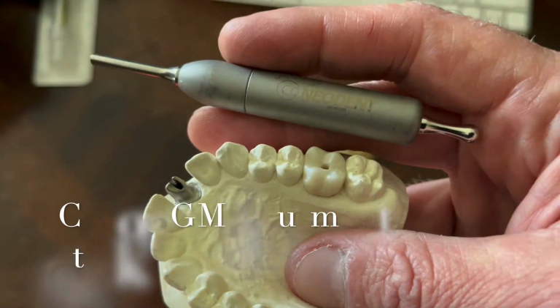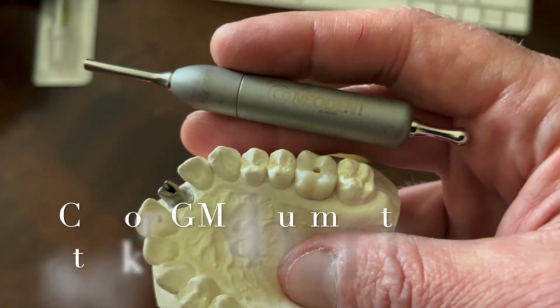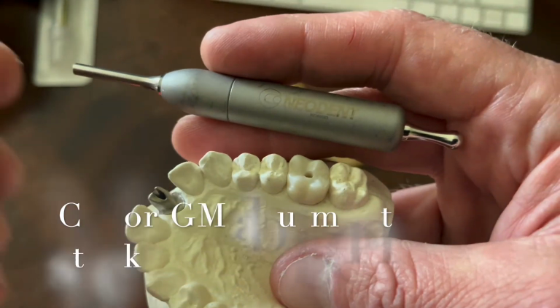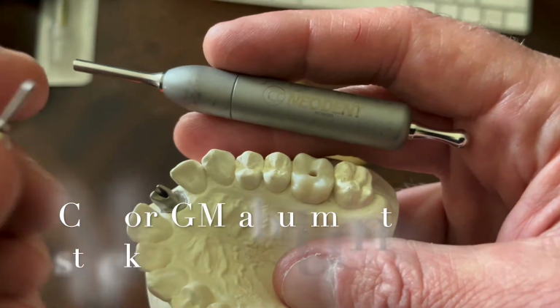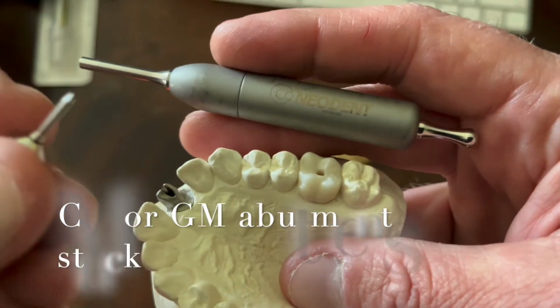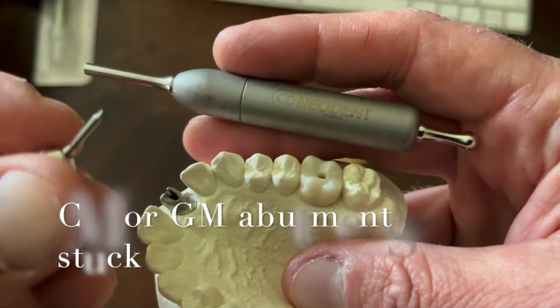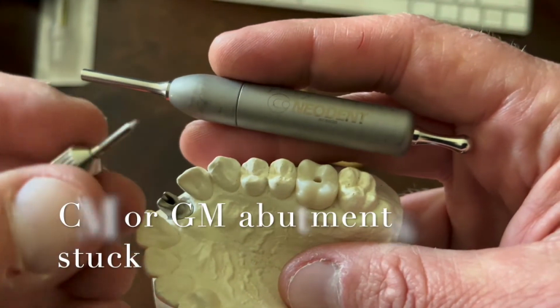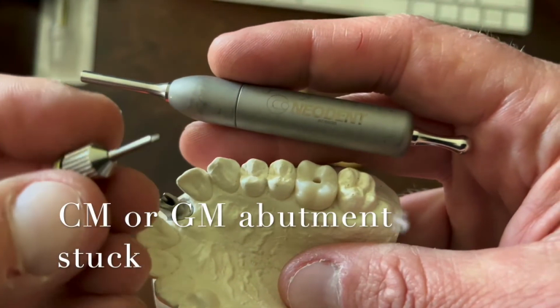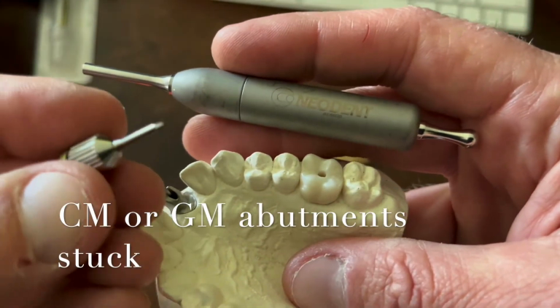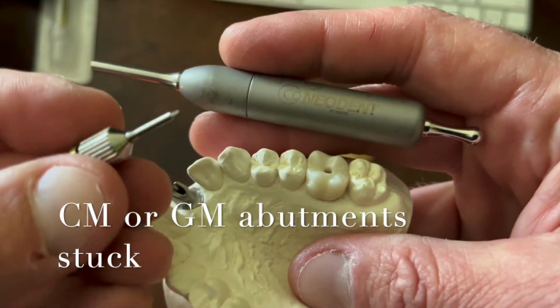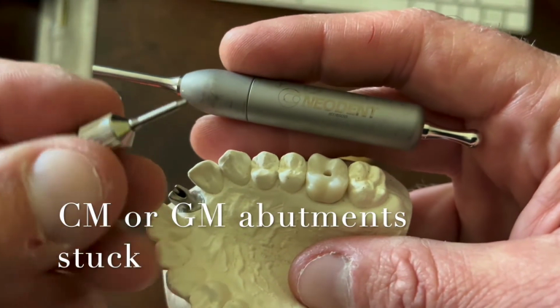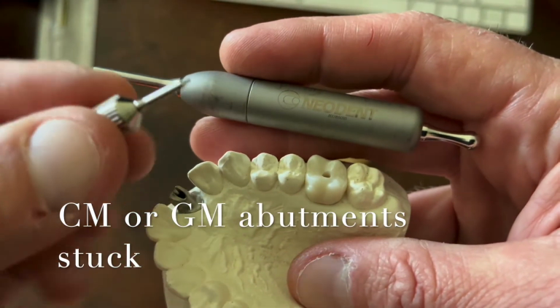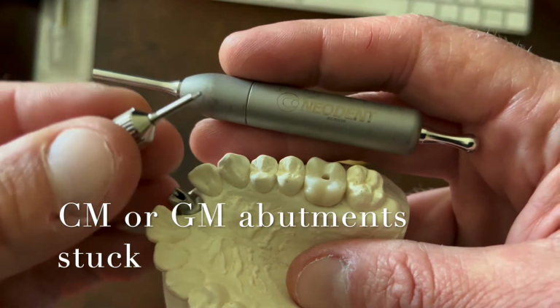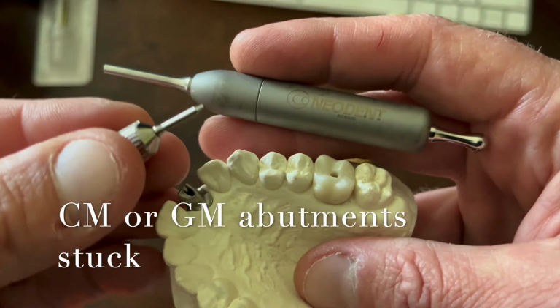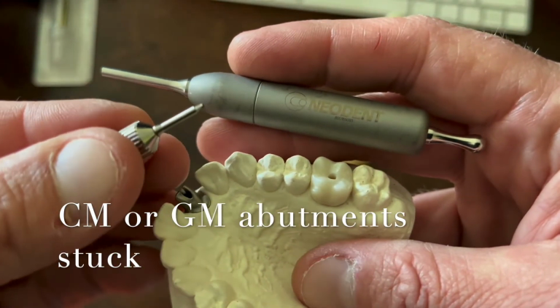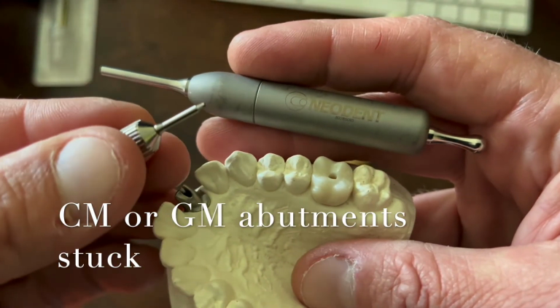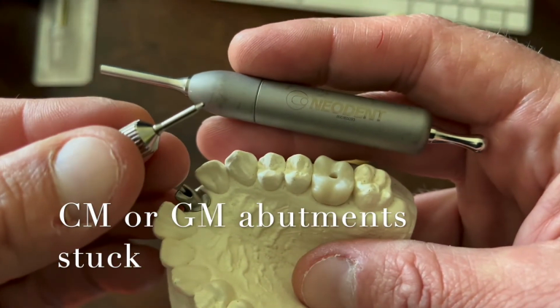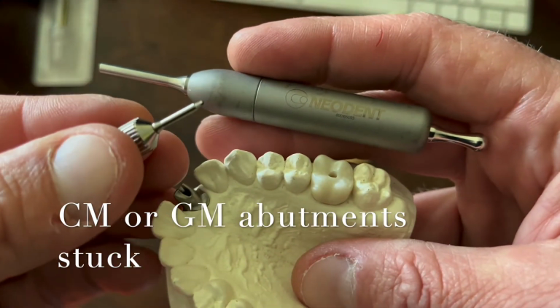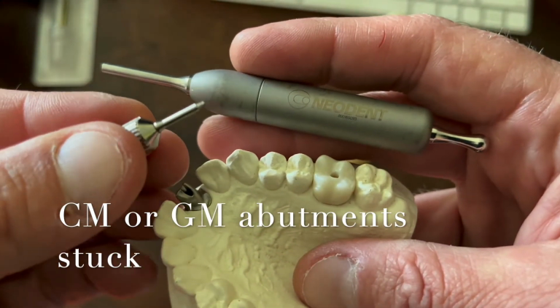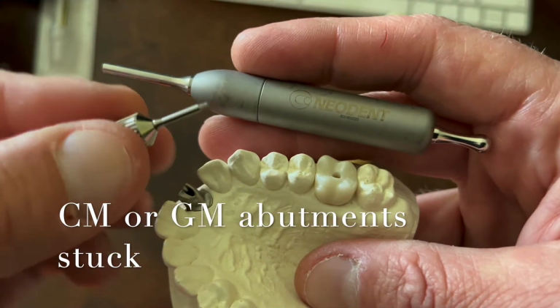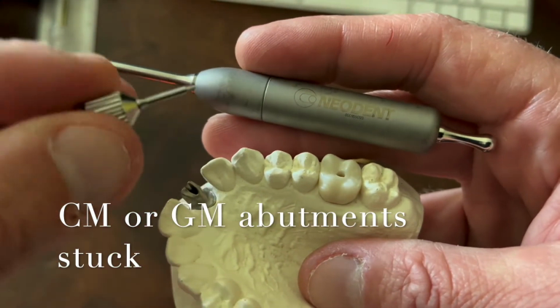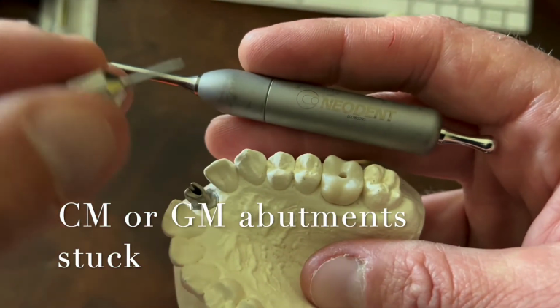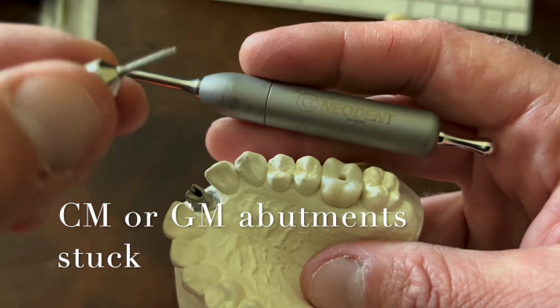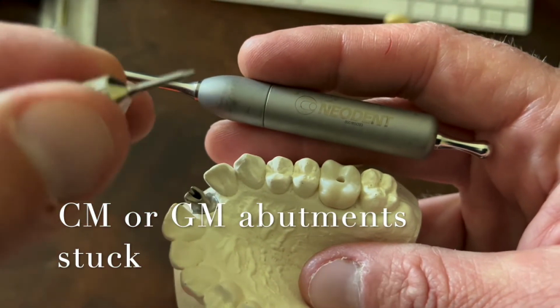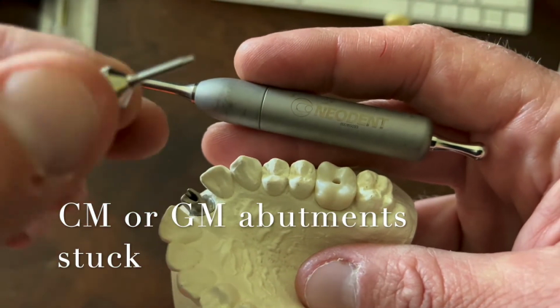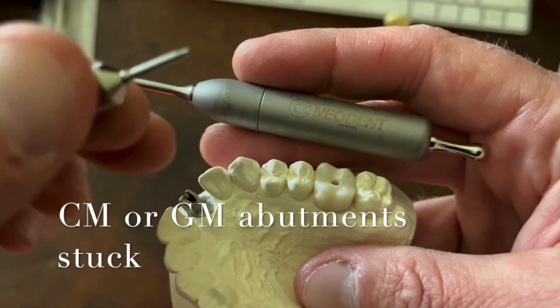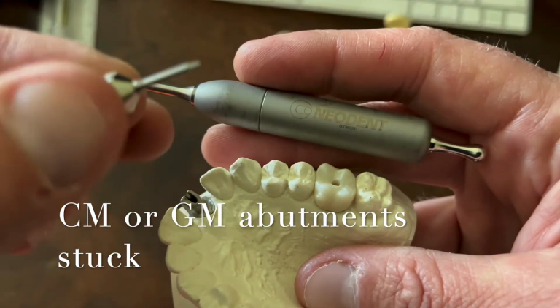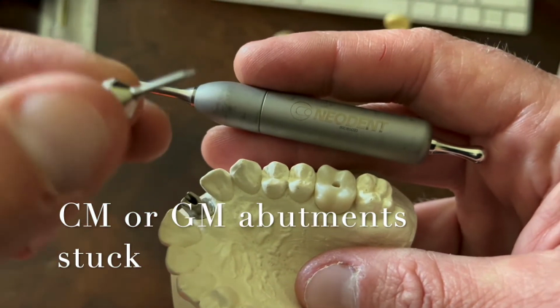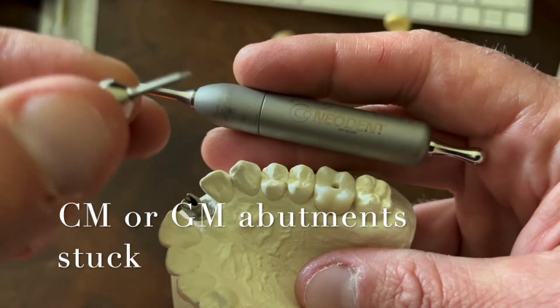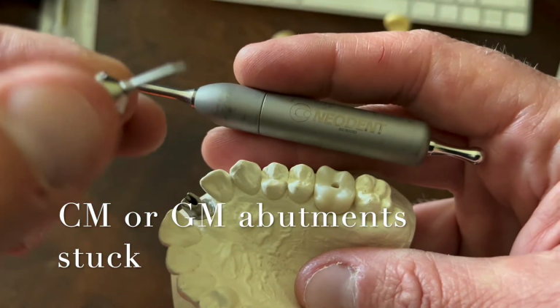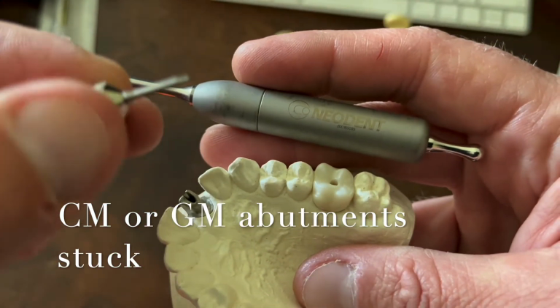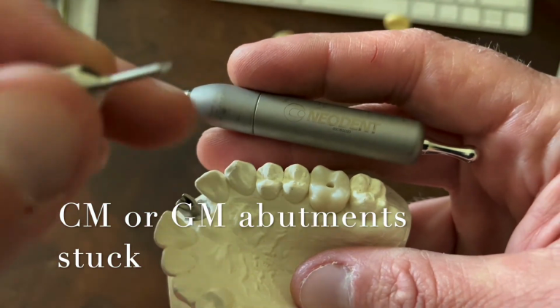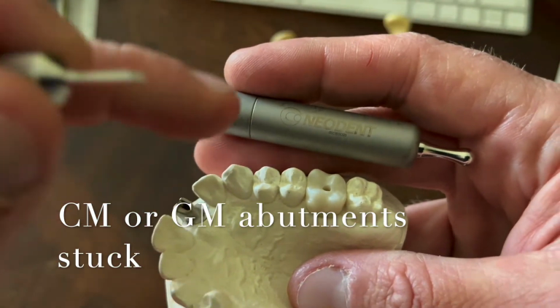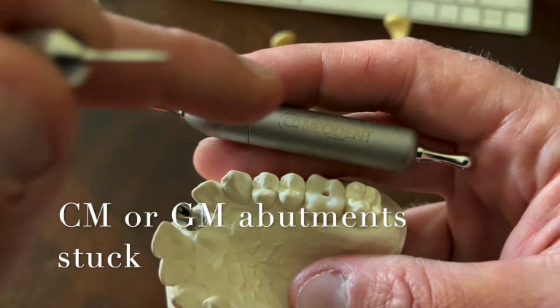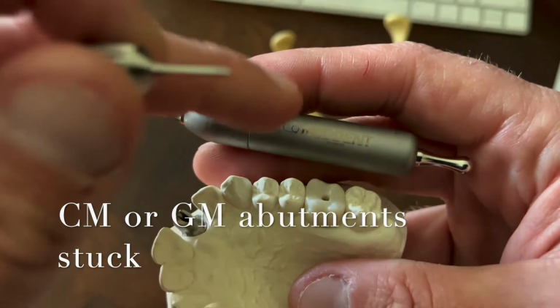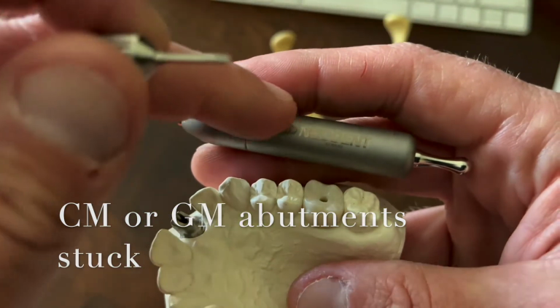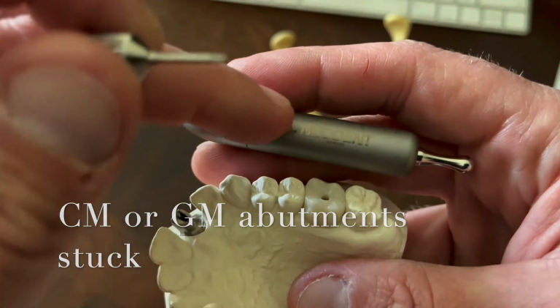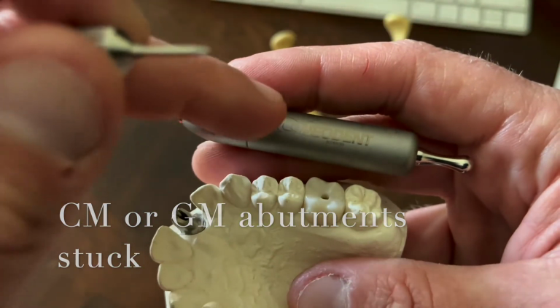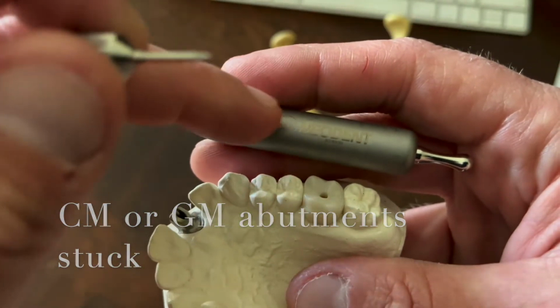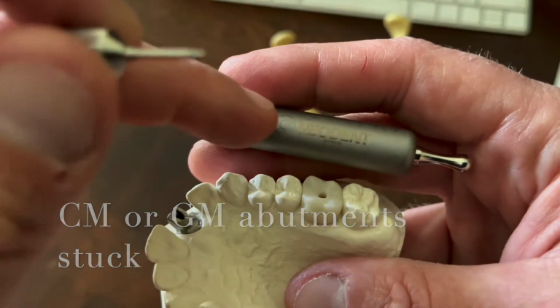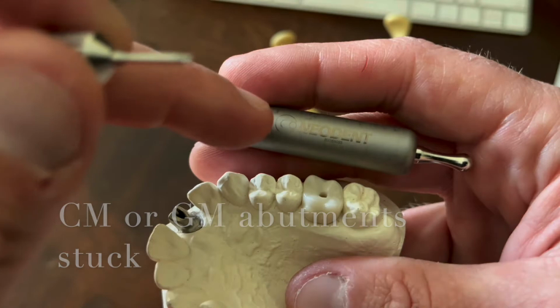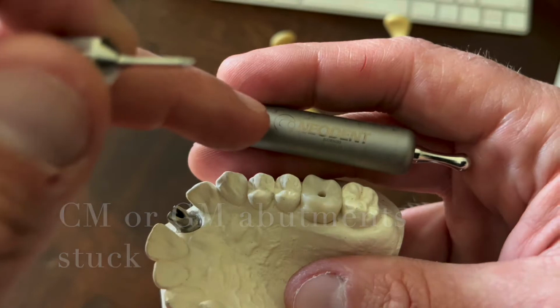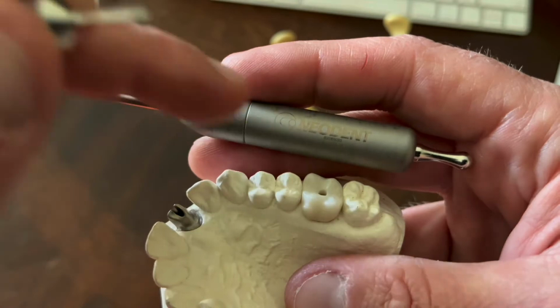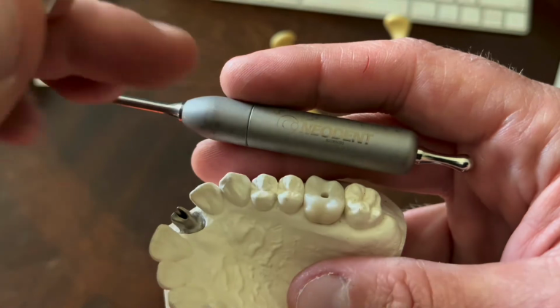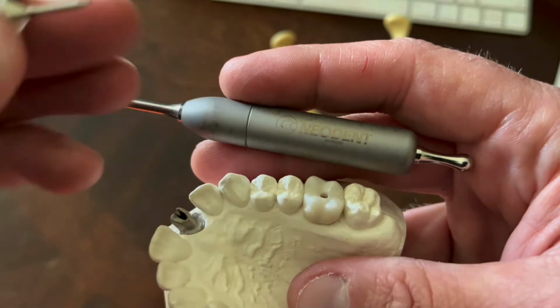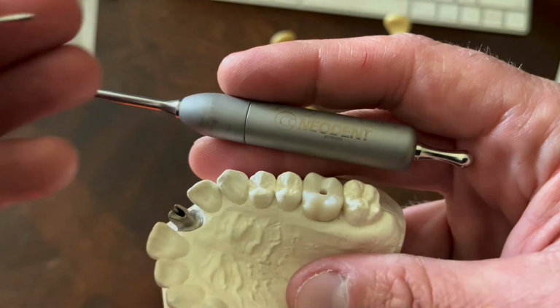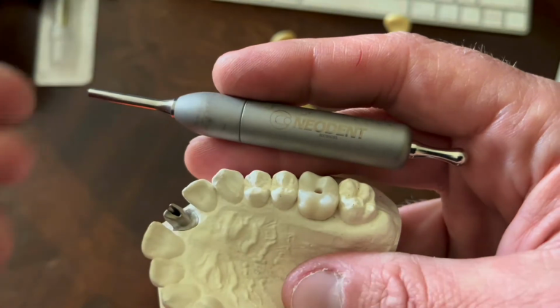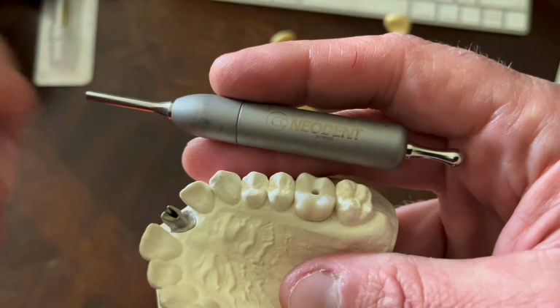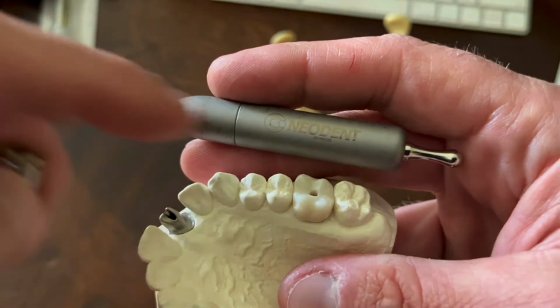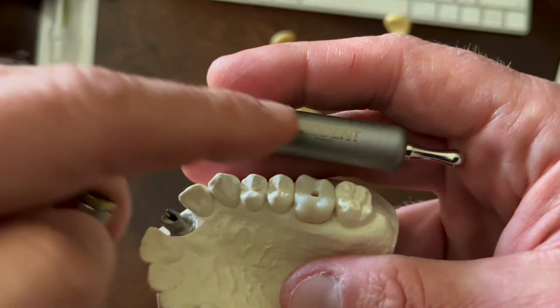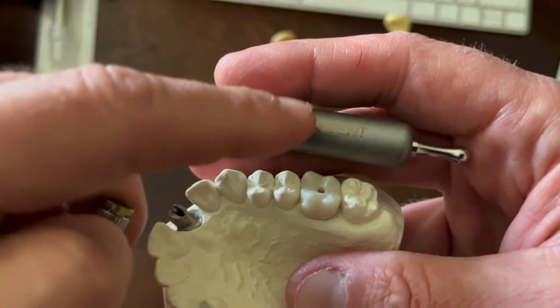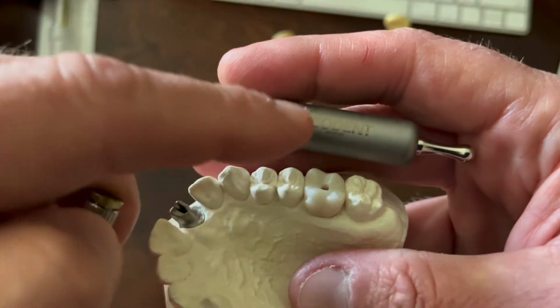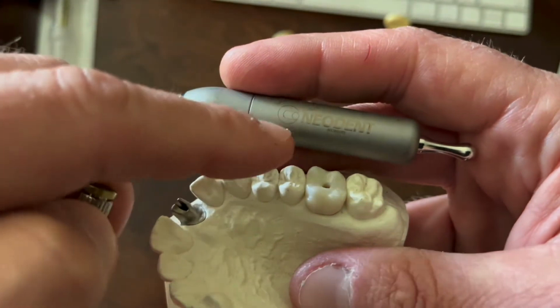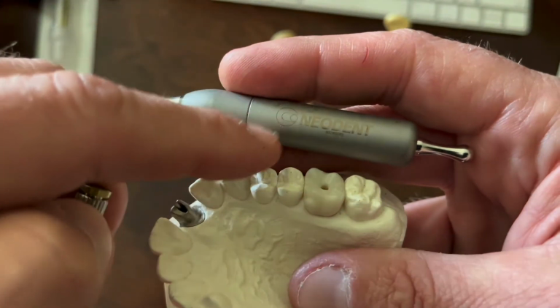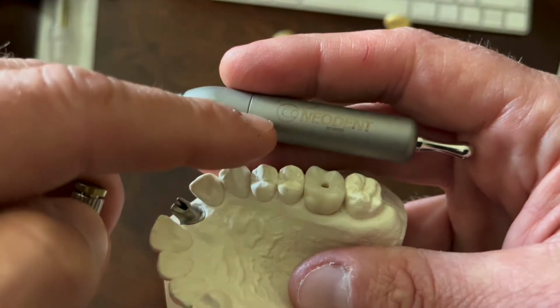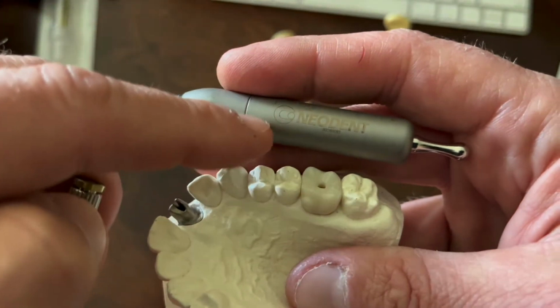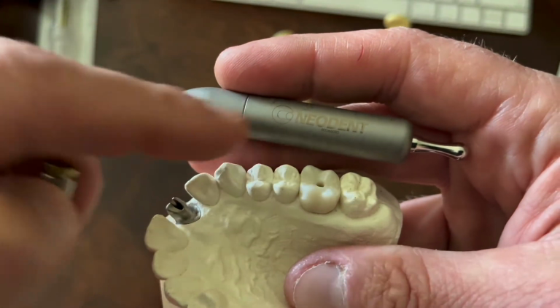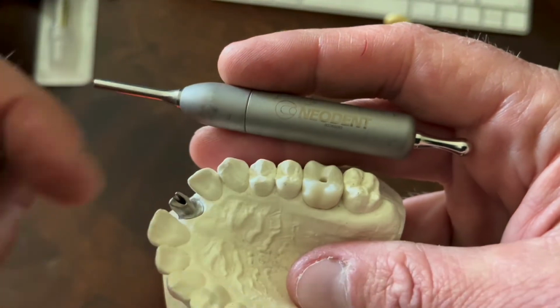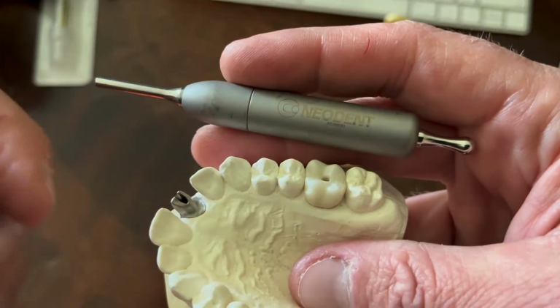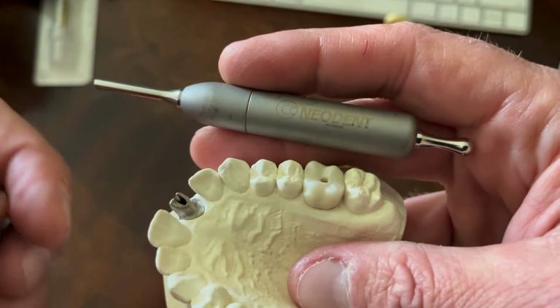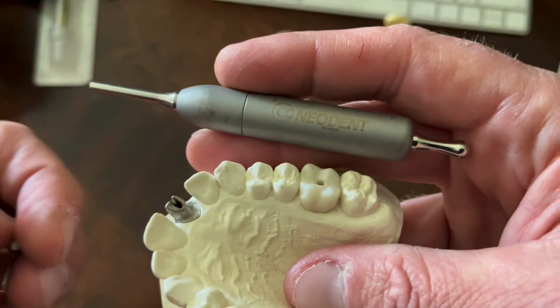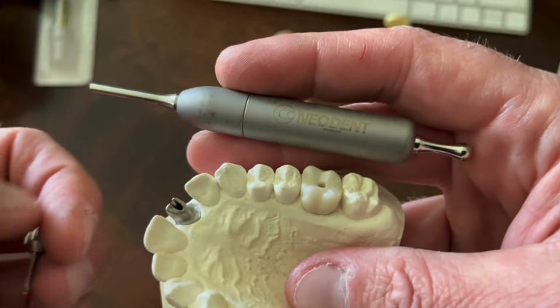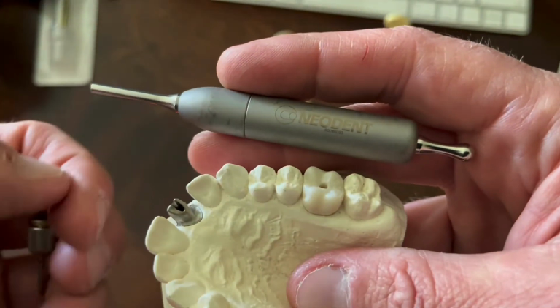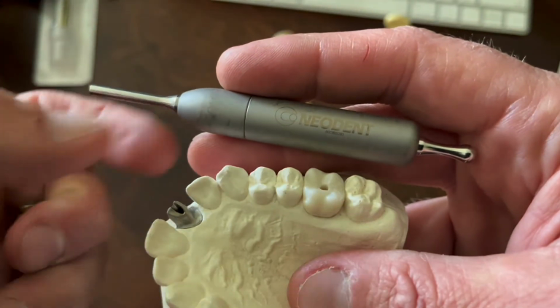Quick video today. I'm going to show you two tools: the screwdriver and the strike hammer from Neodent.